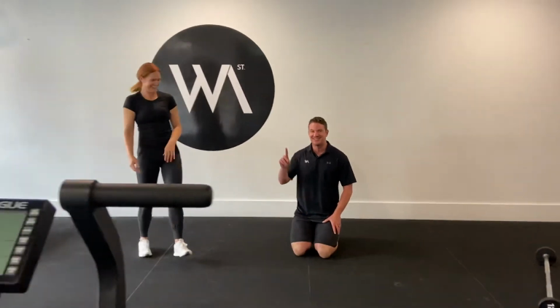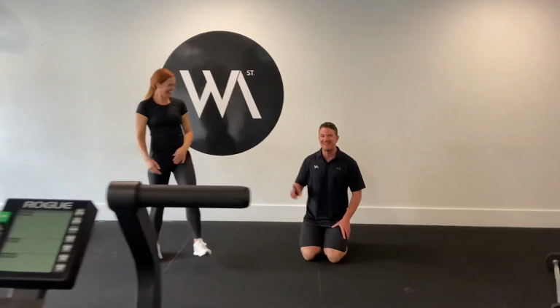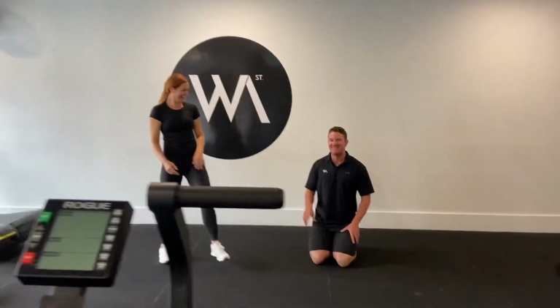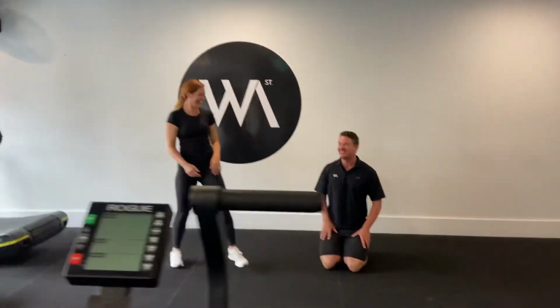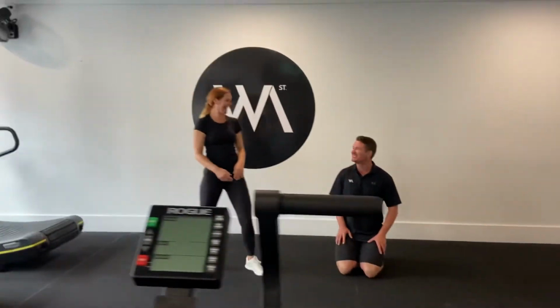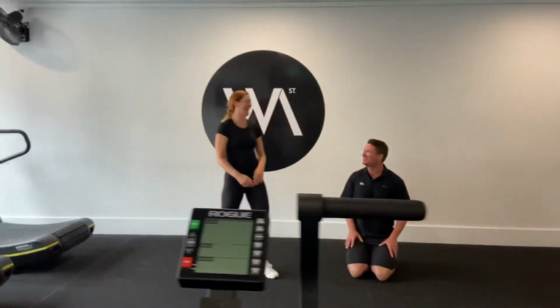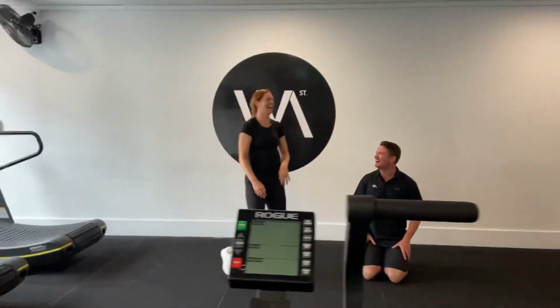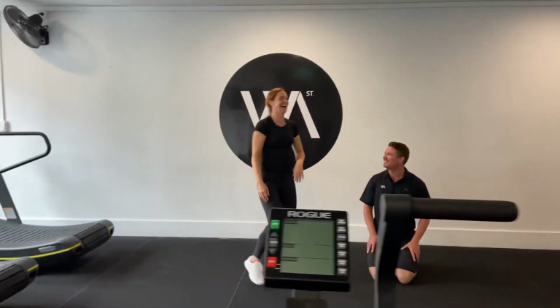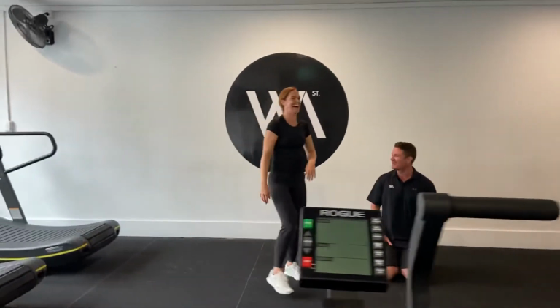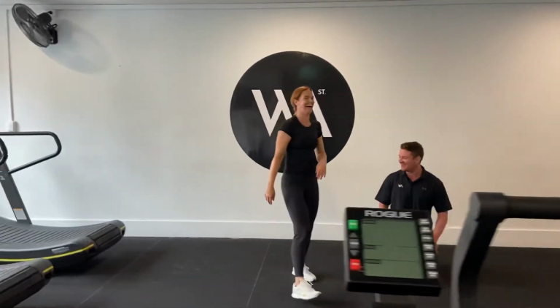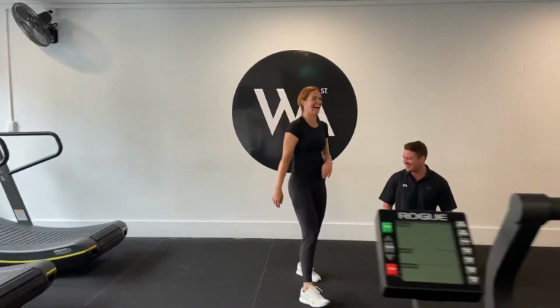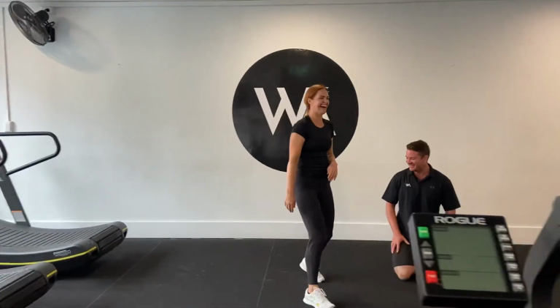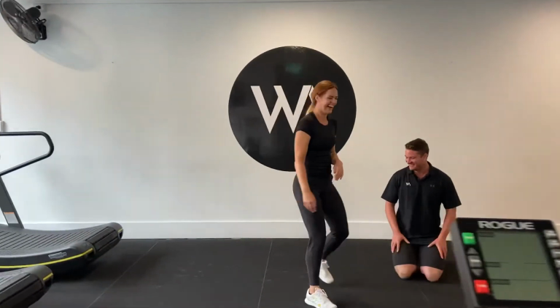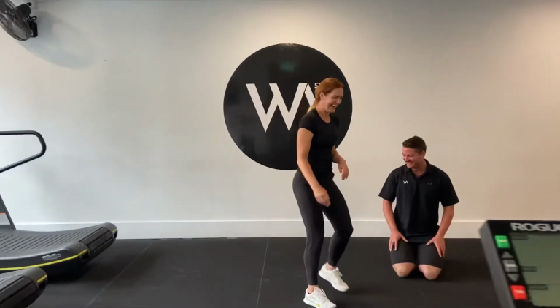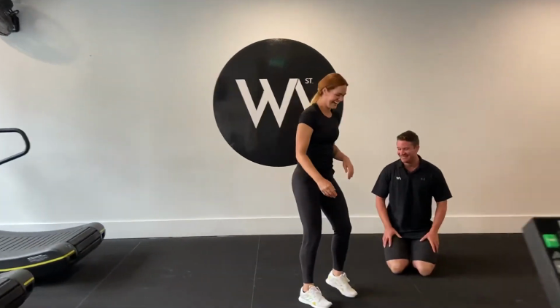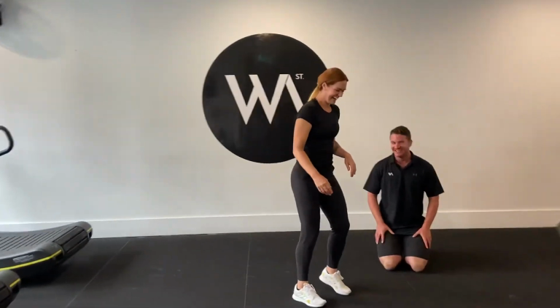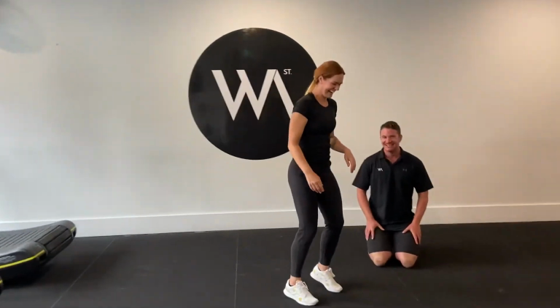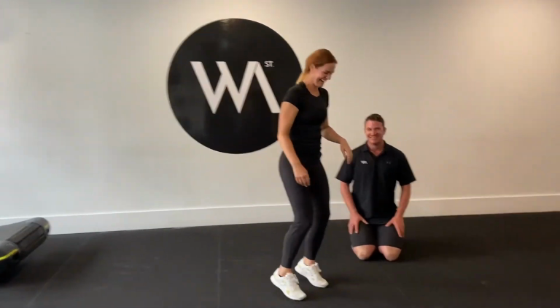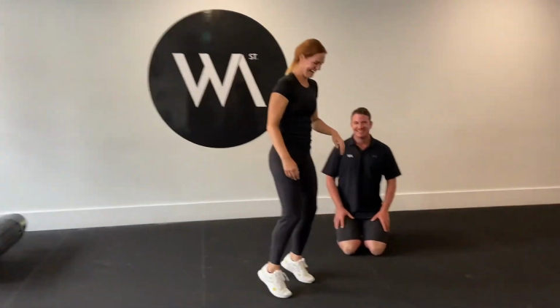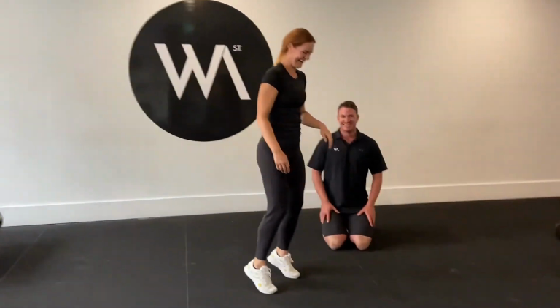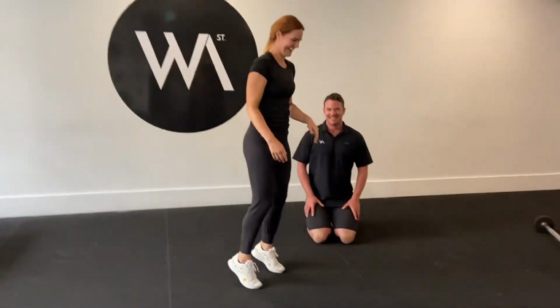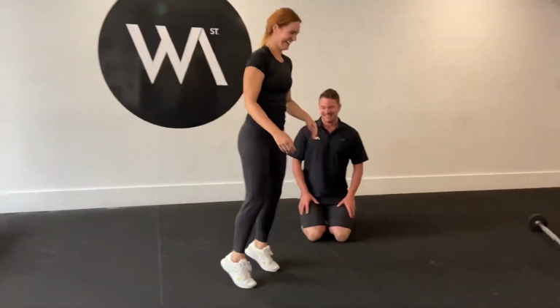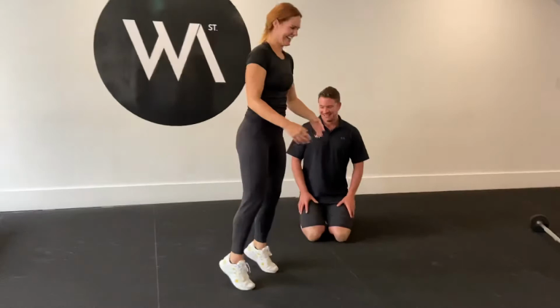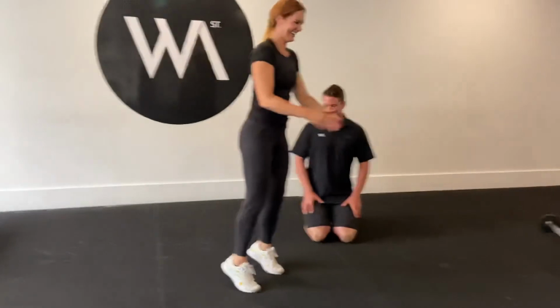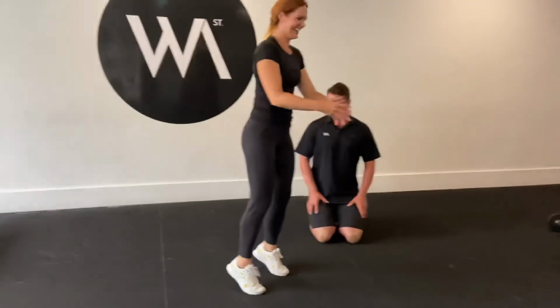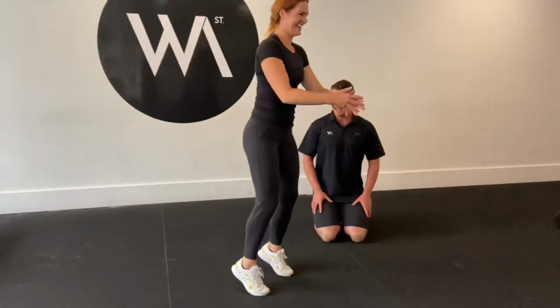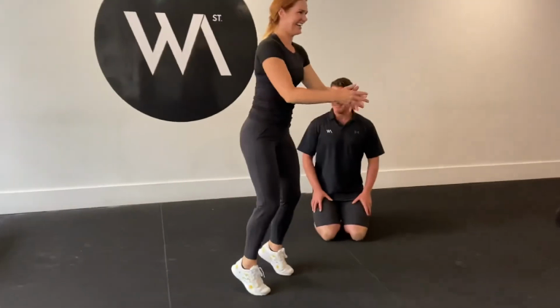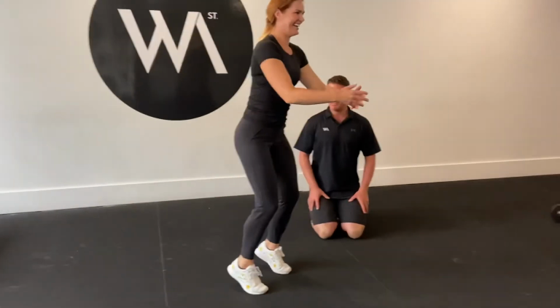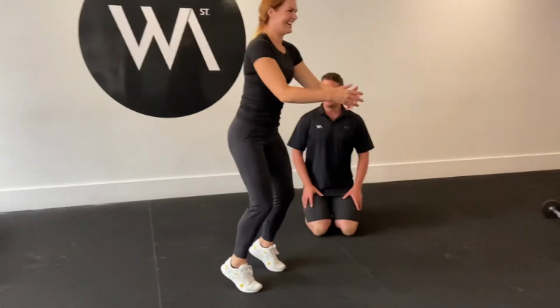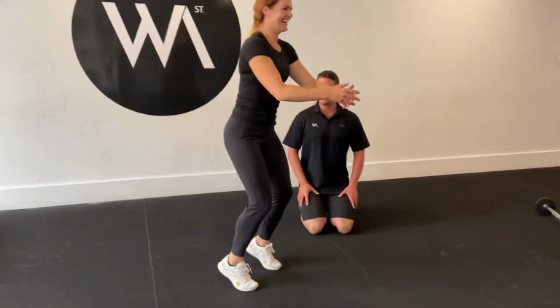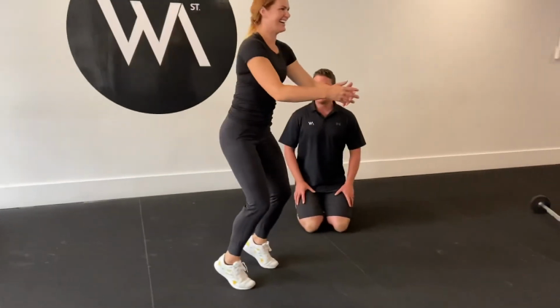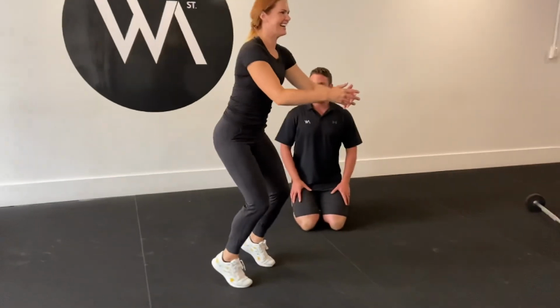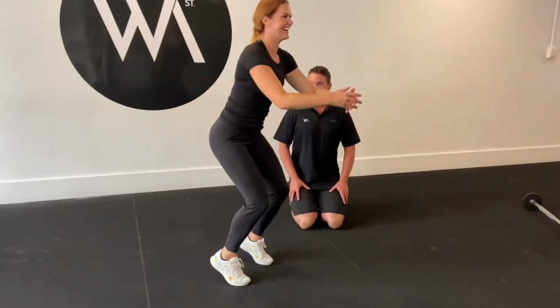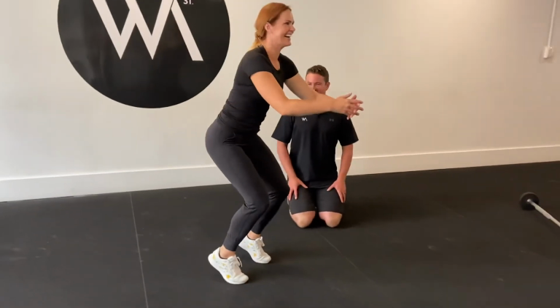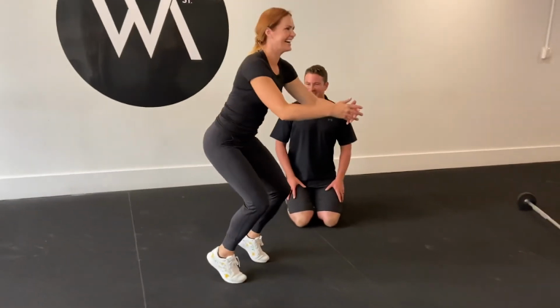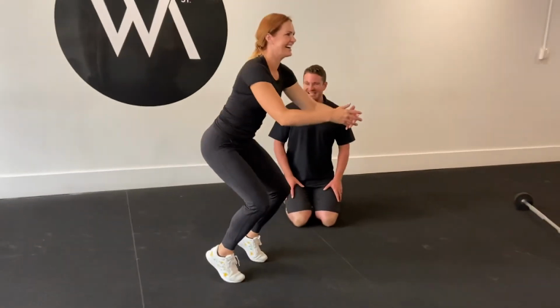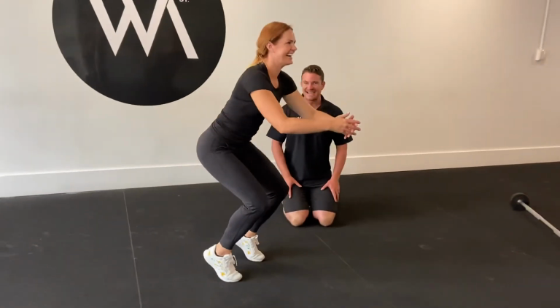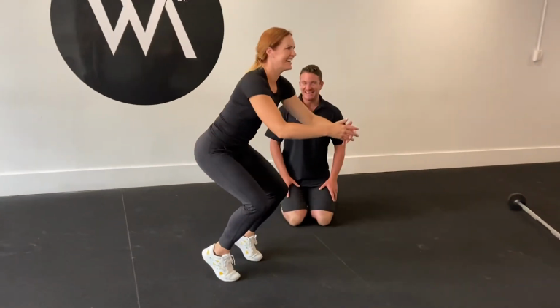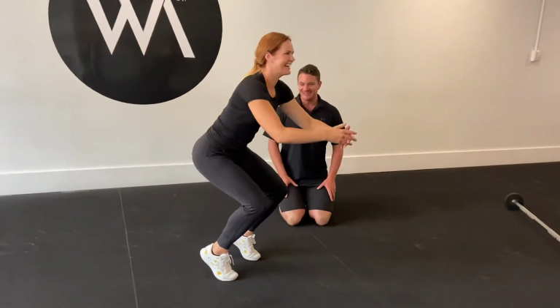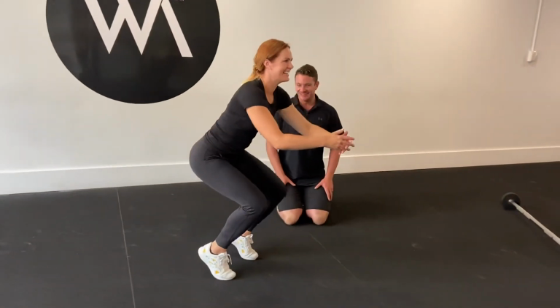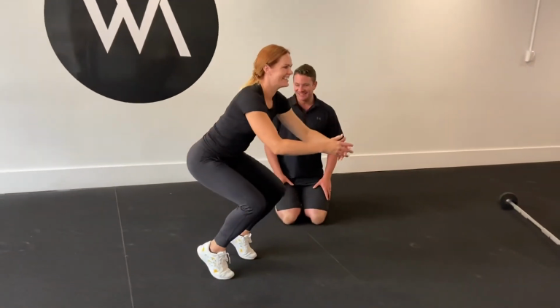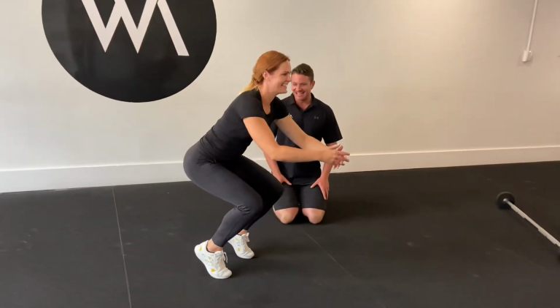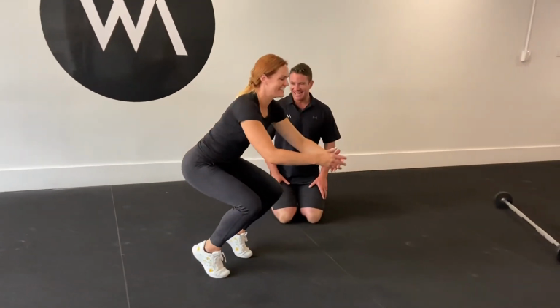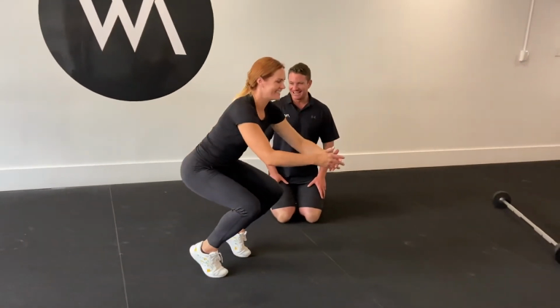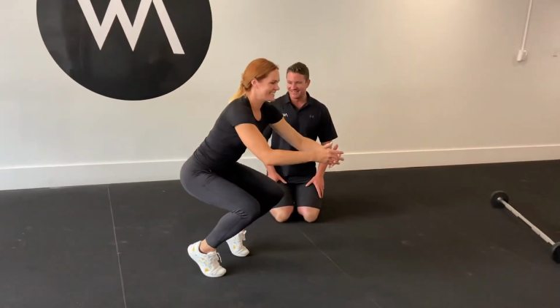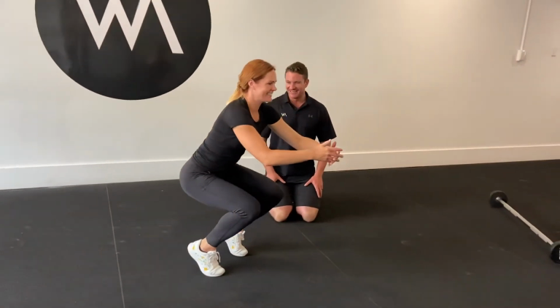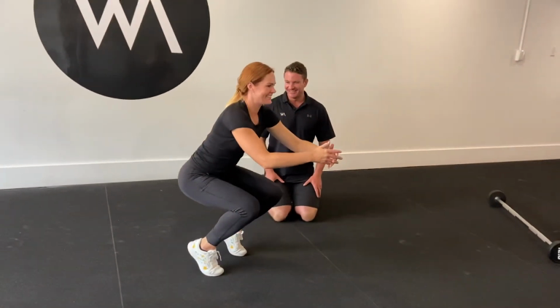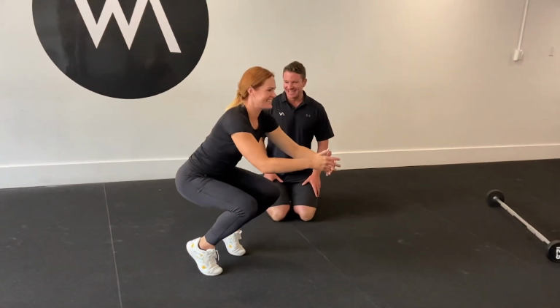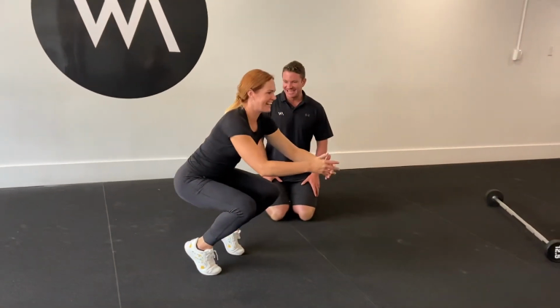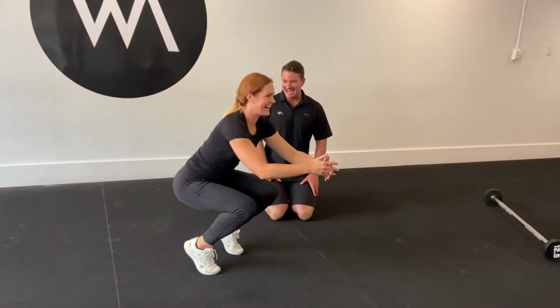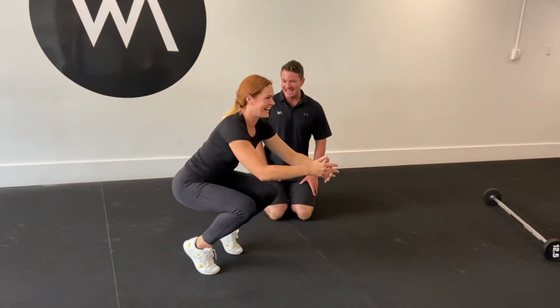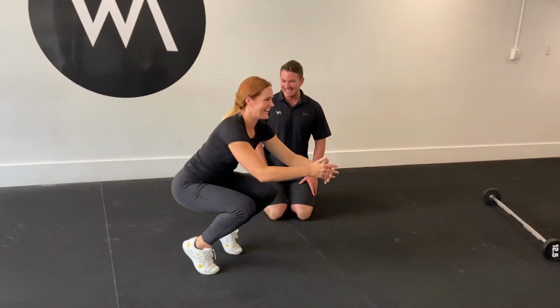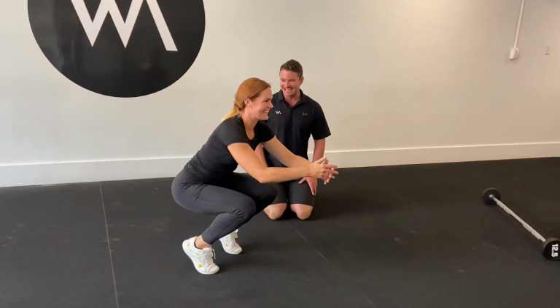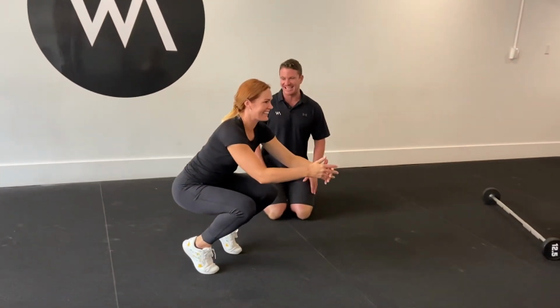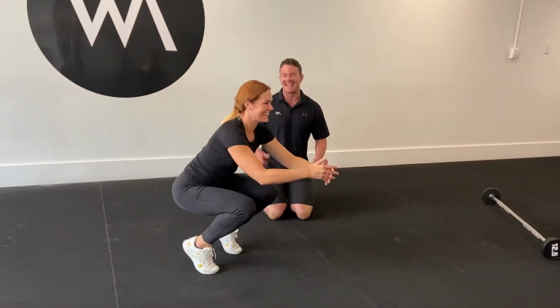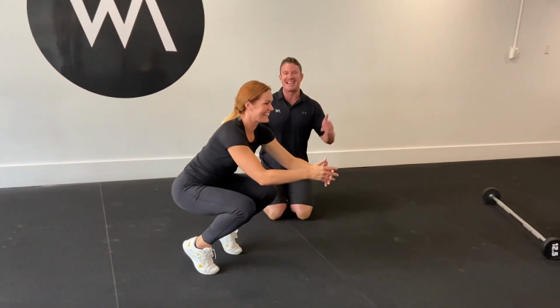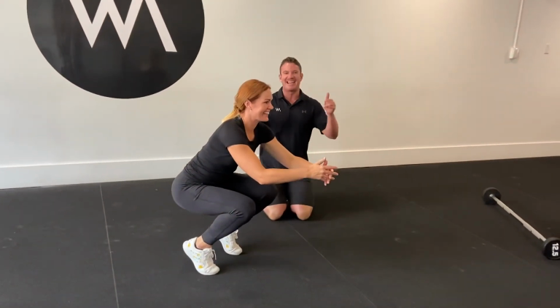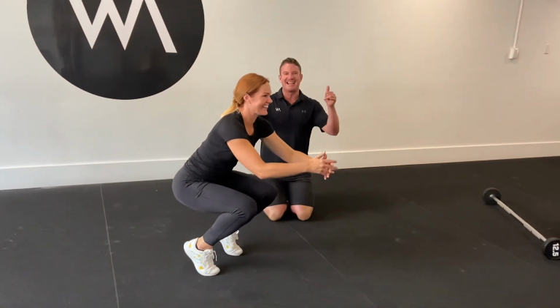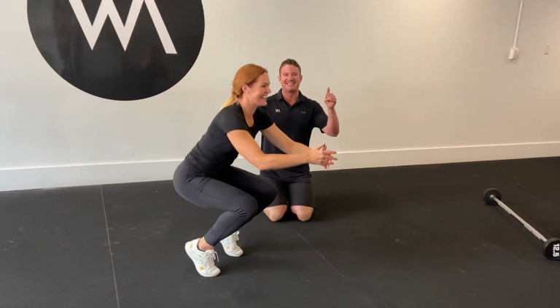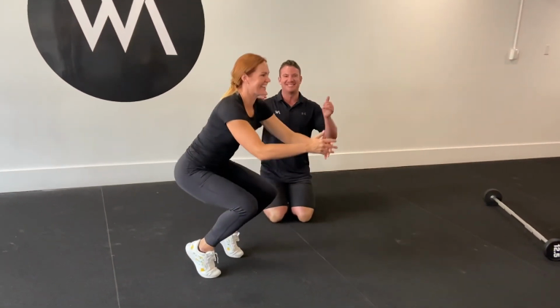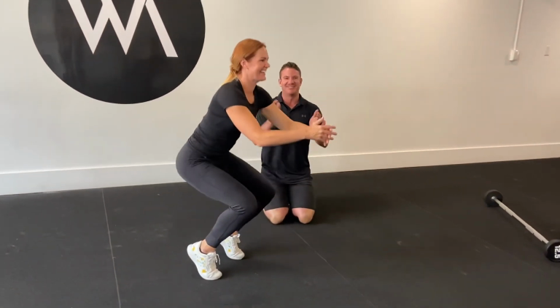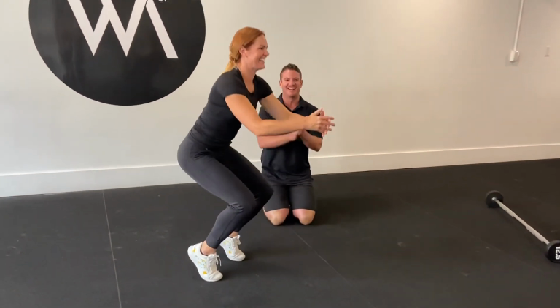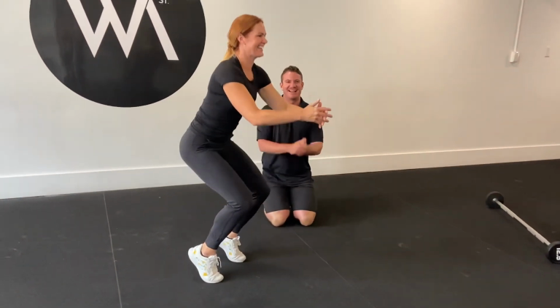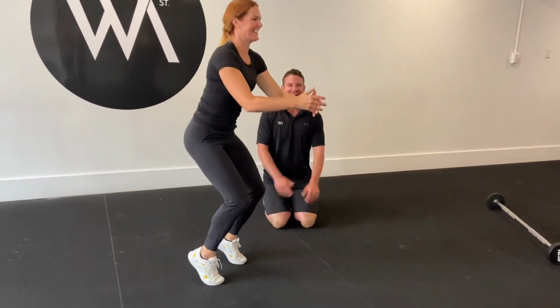One more time, go Em. Up nice and high, all the way down, all the way down. Yes, and all the way up.